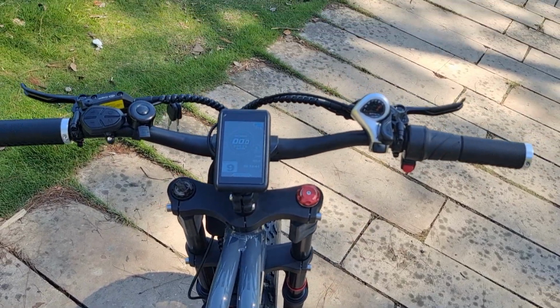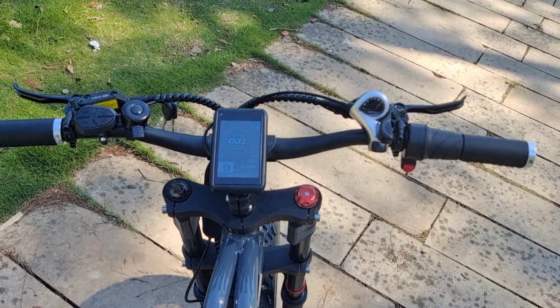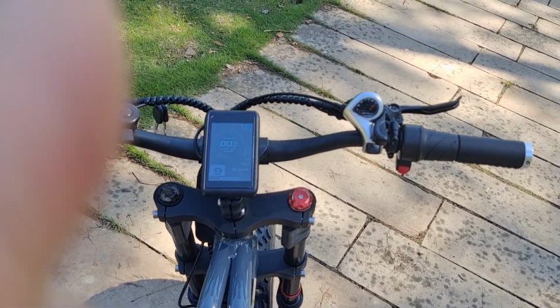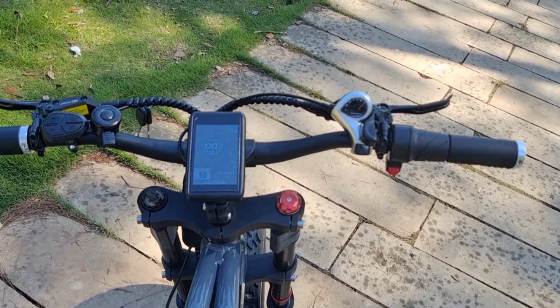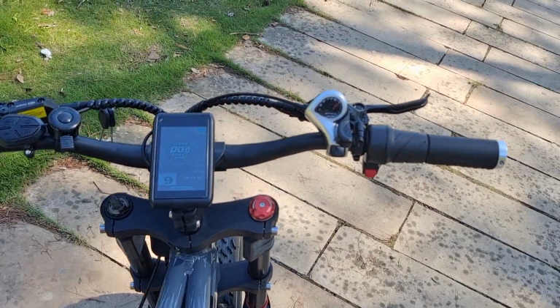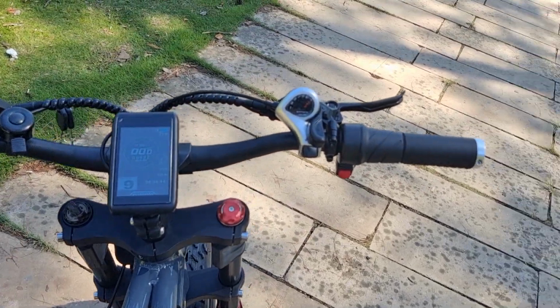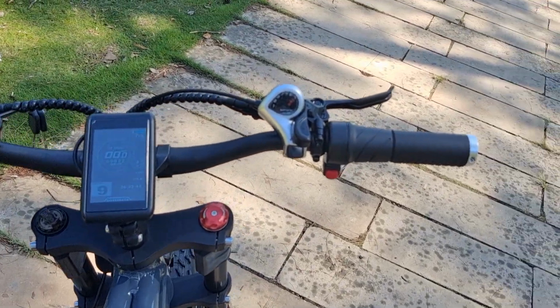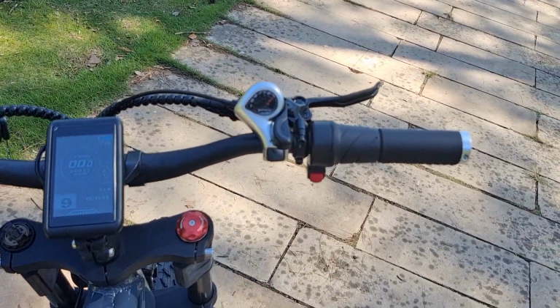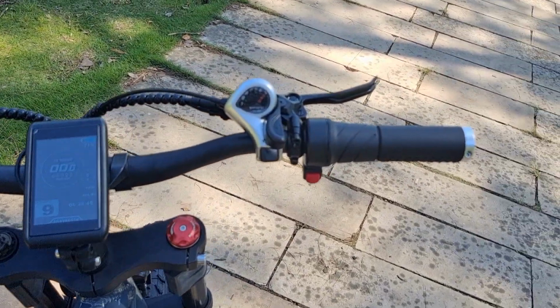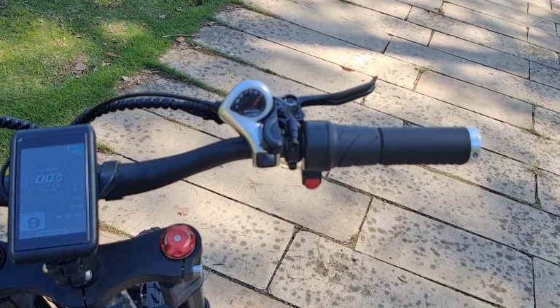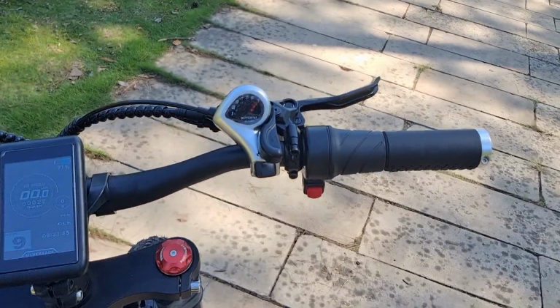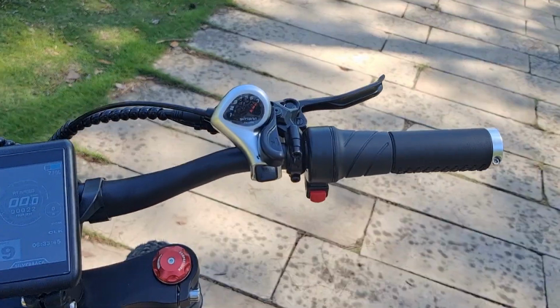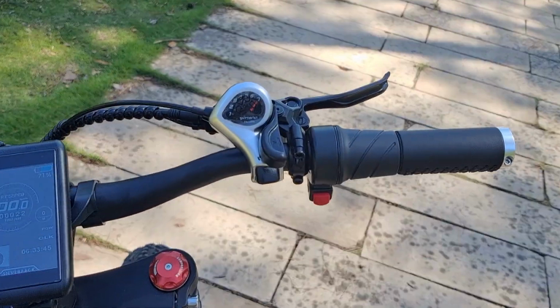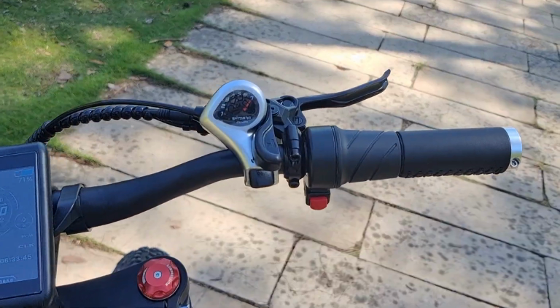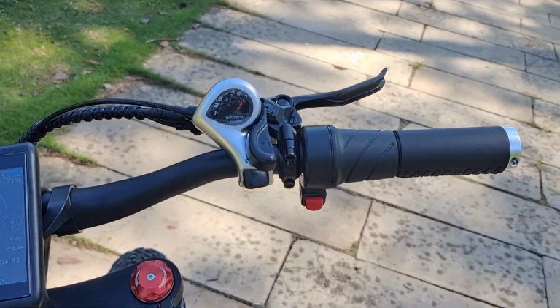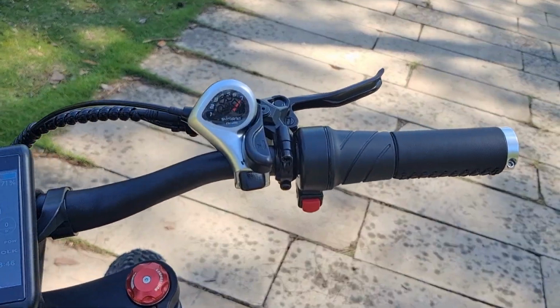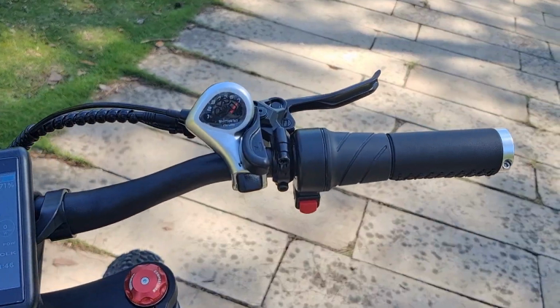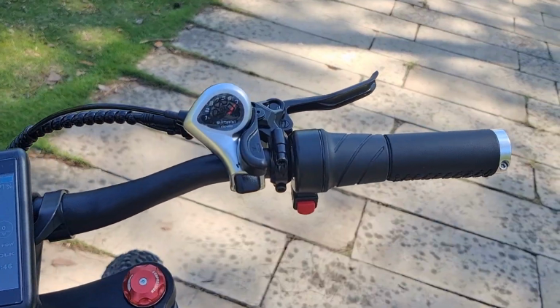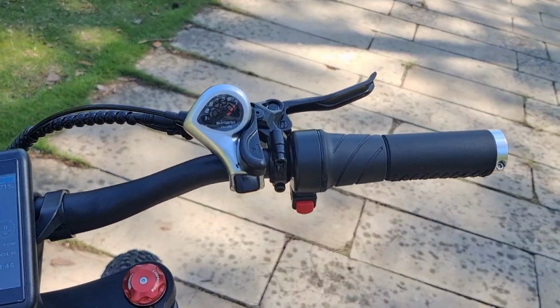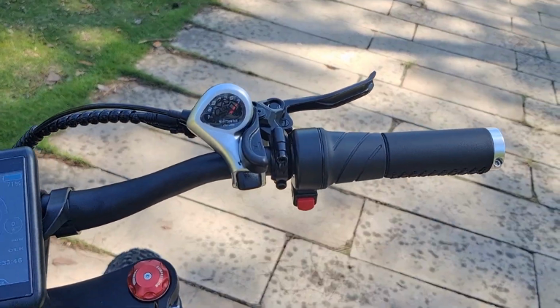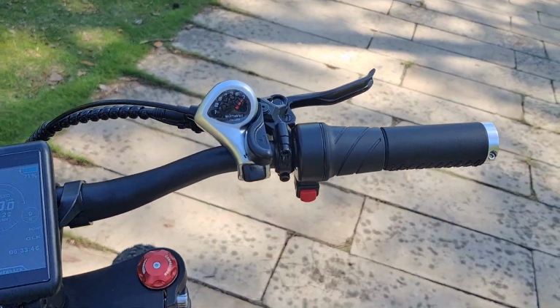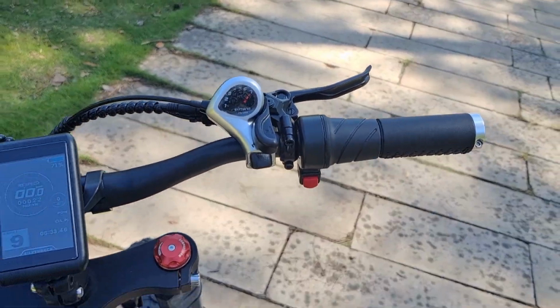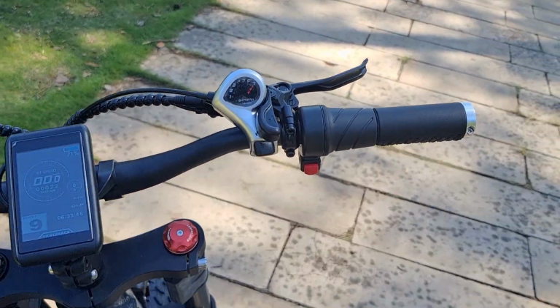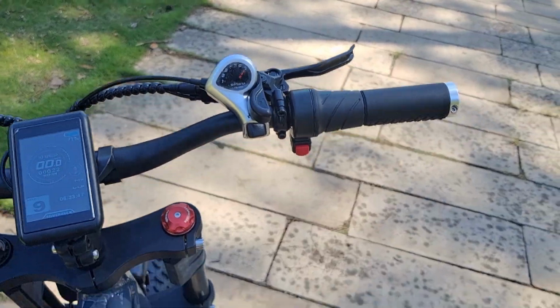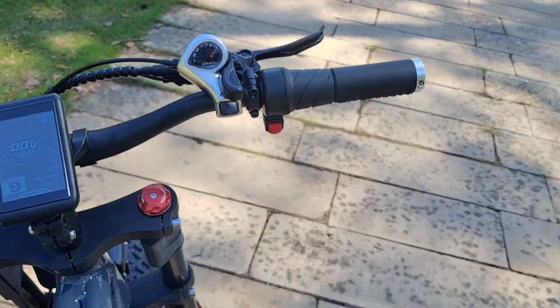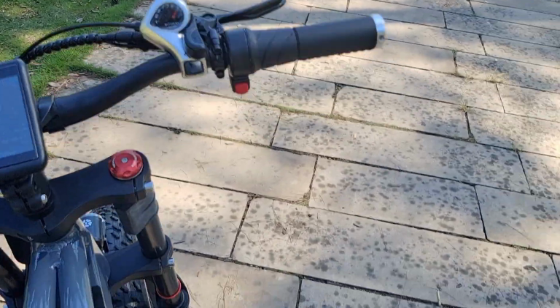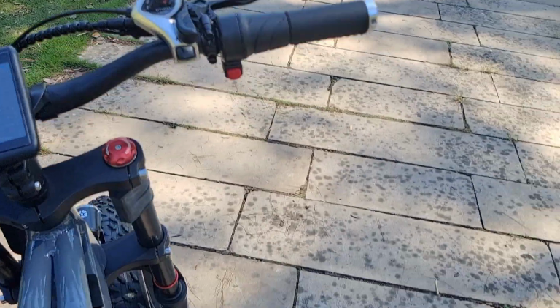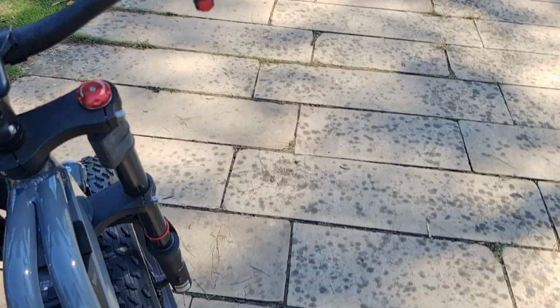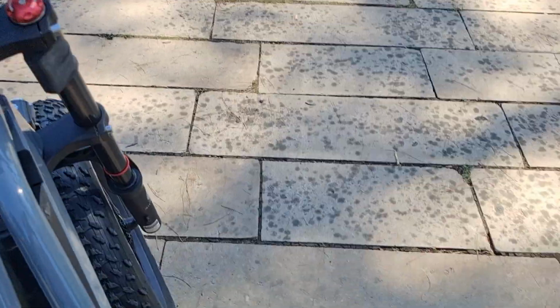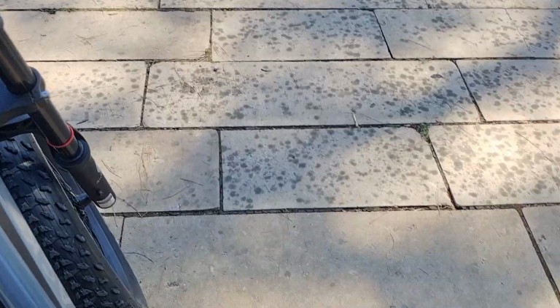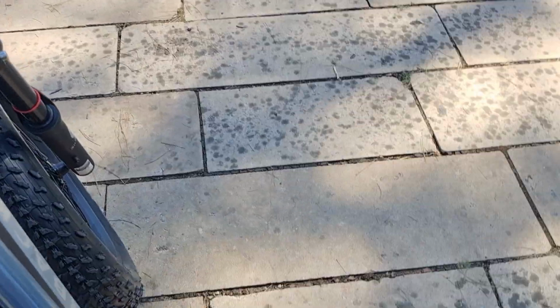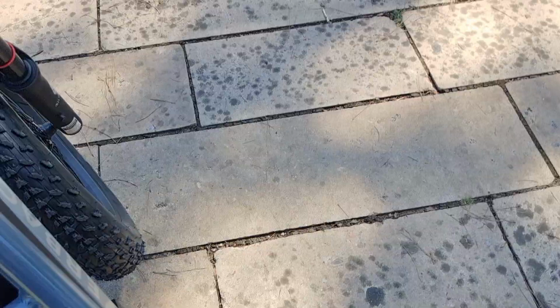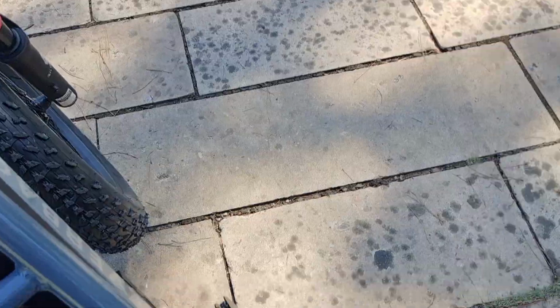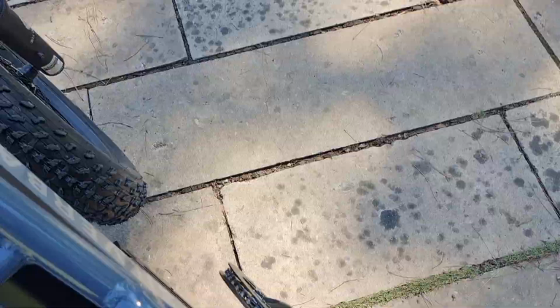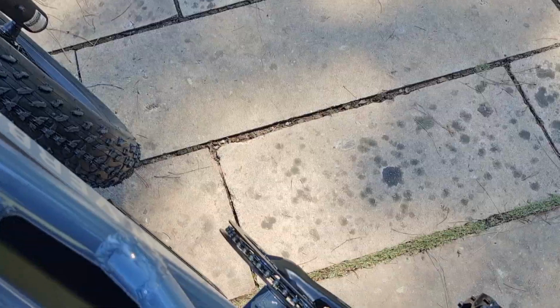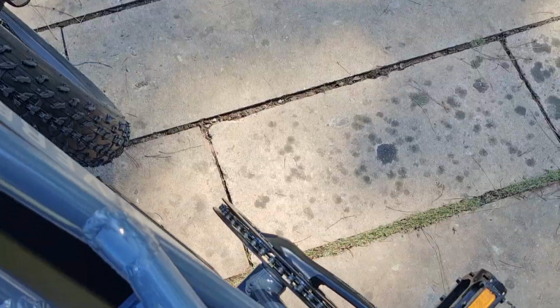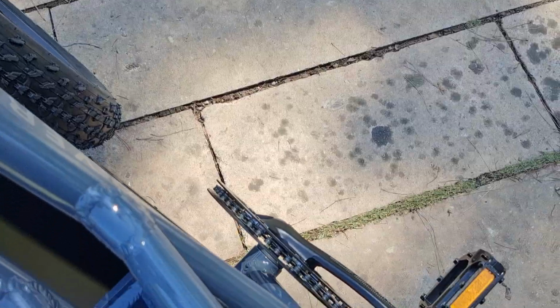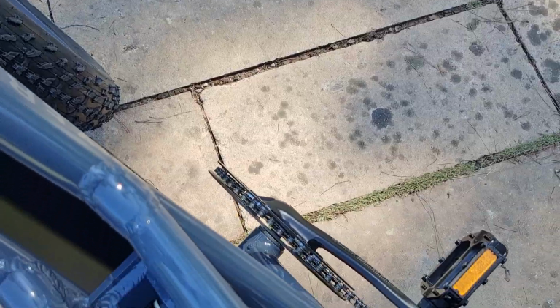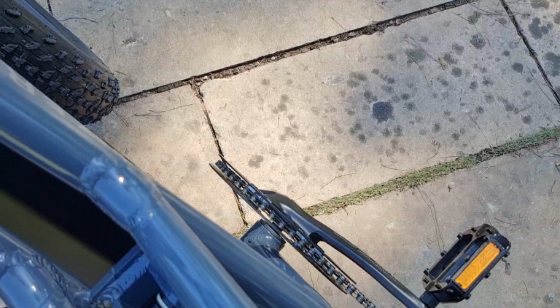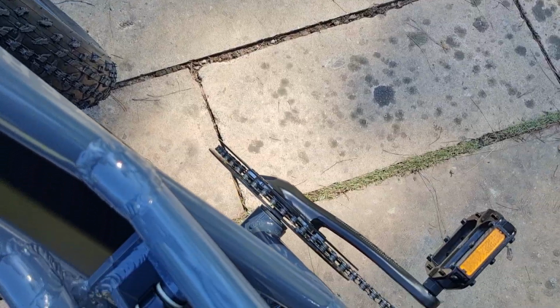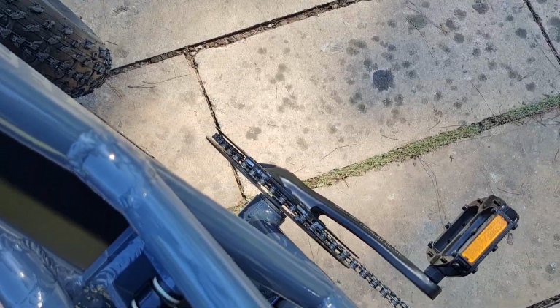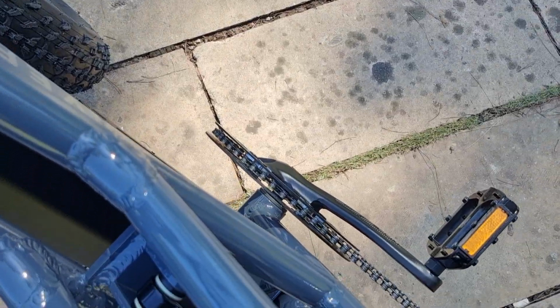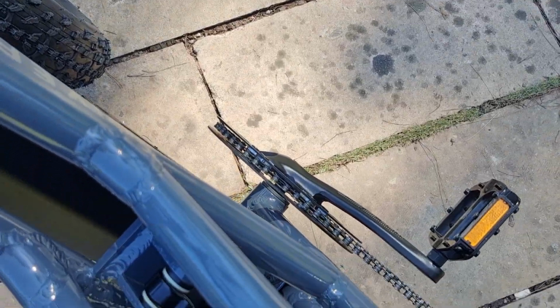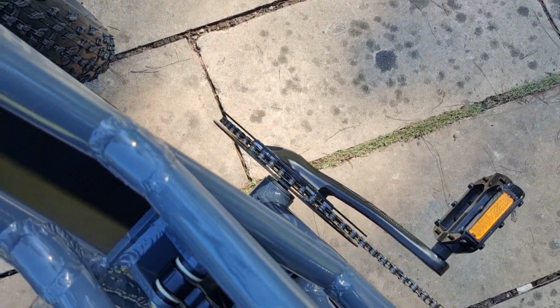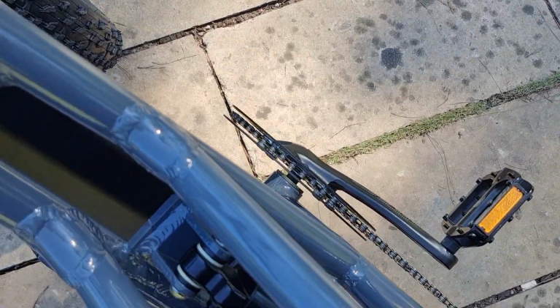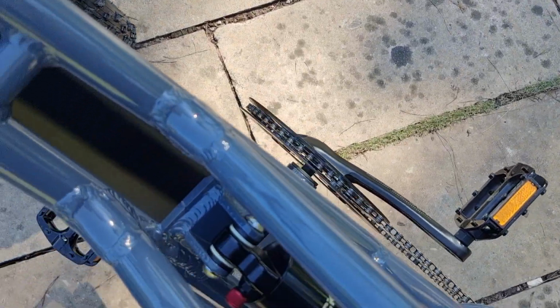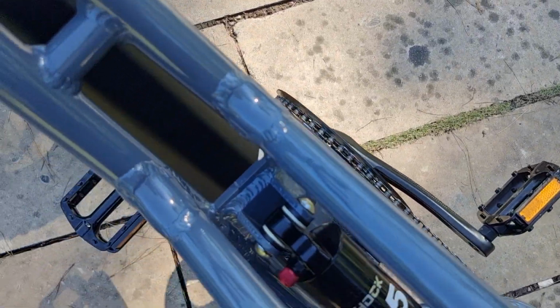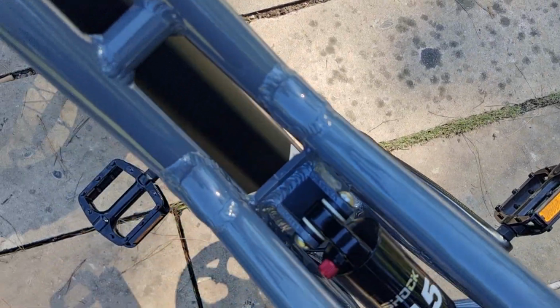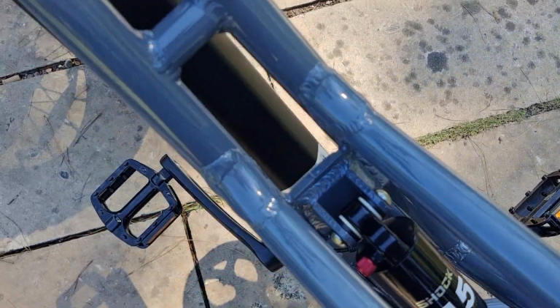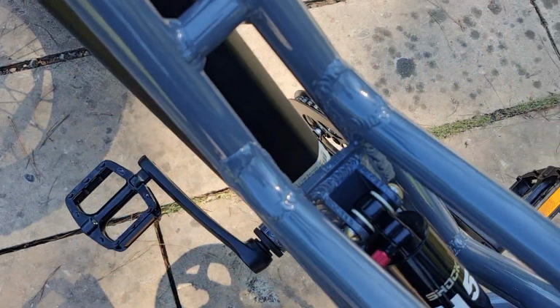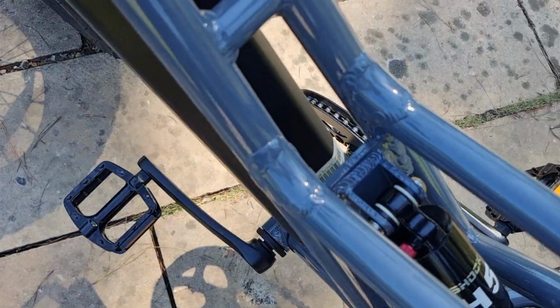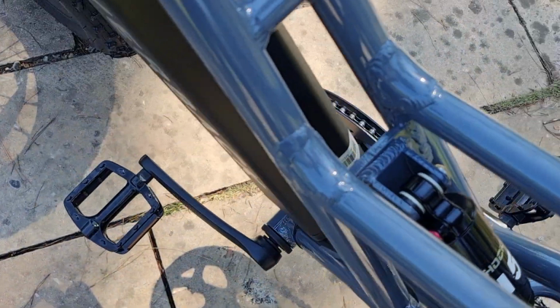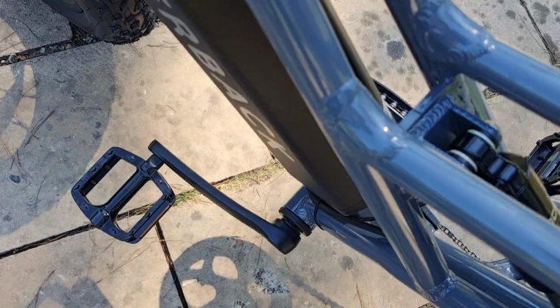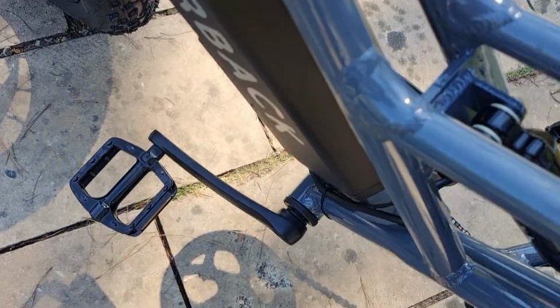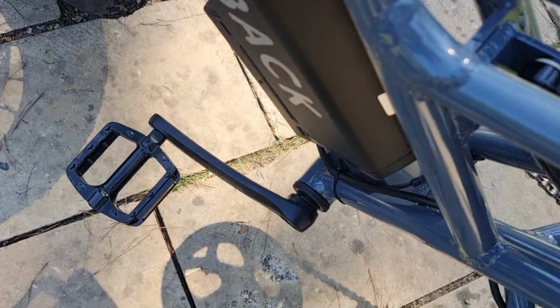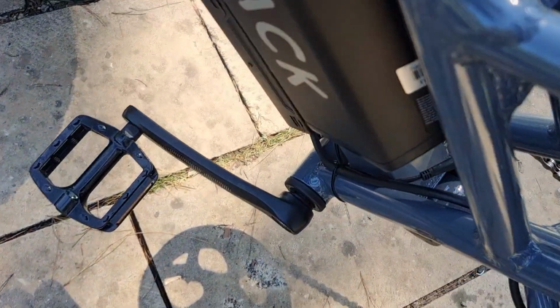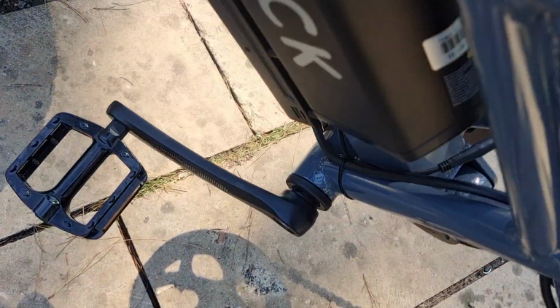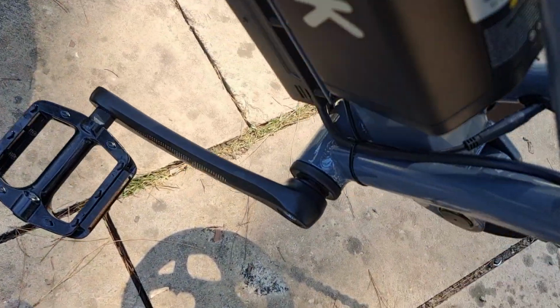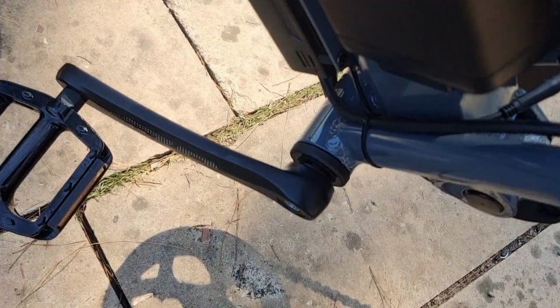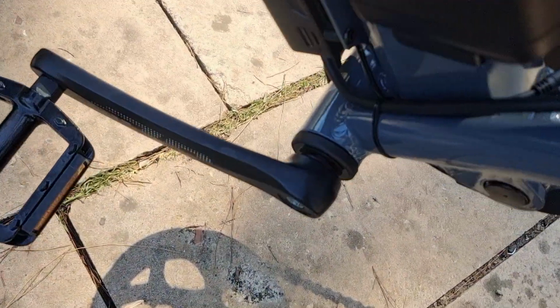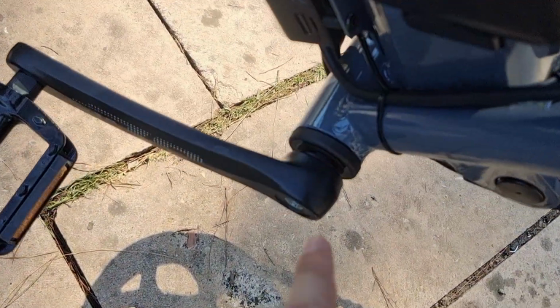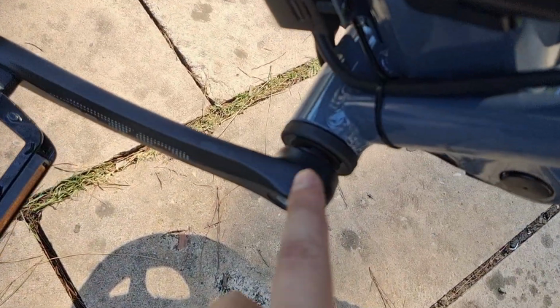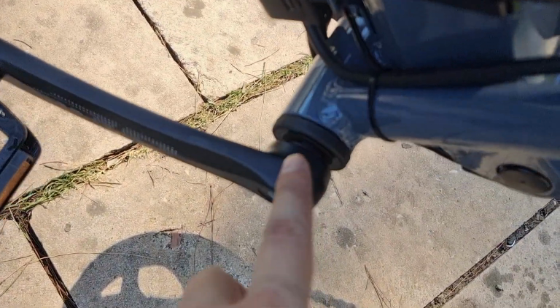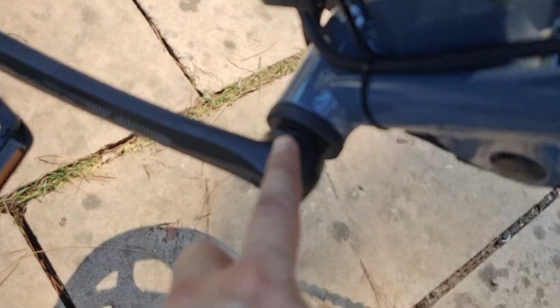We can use the throttle or the pedal assisted. Here is the pedal sensor.